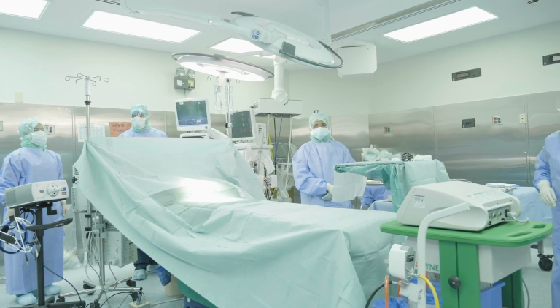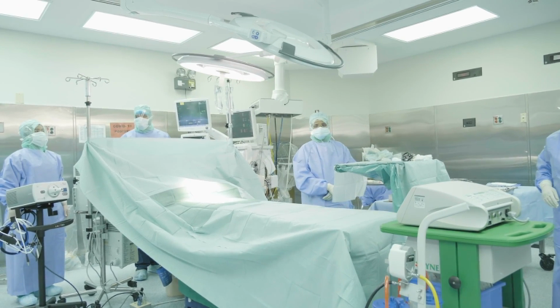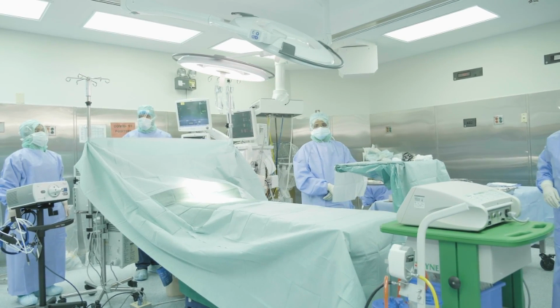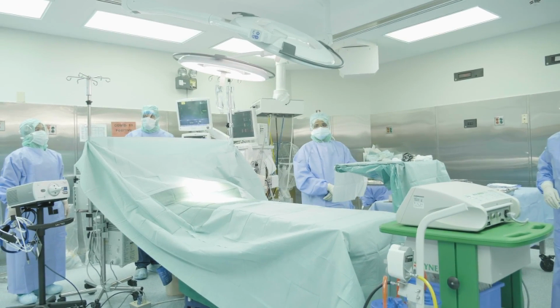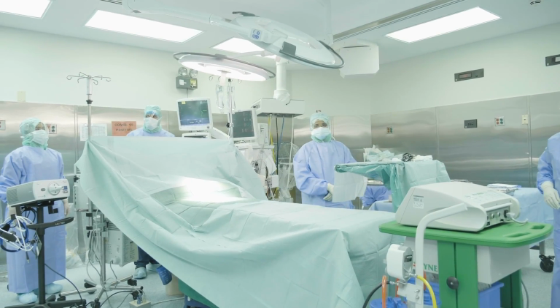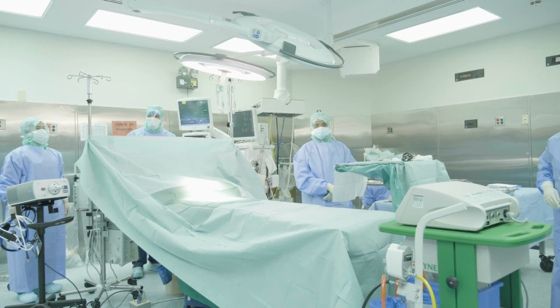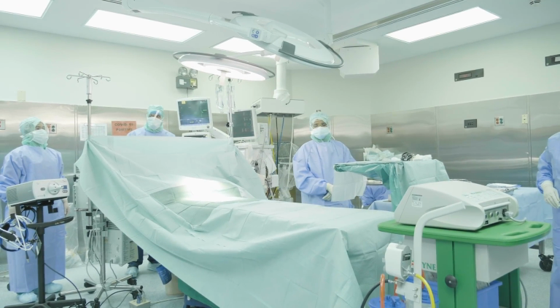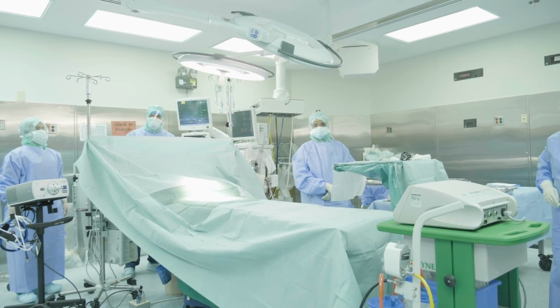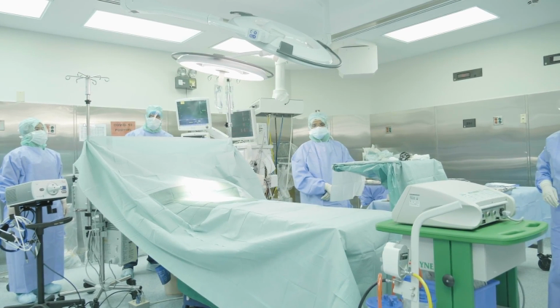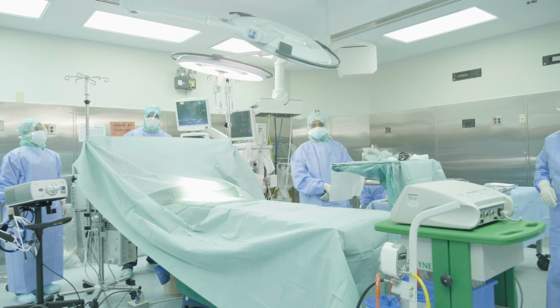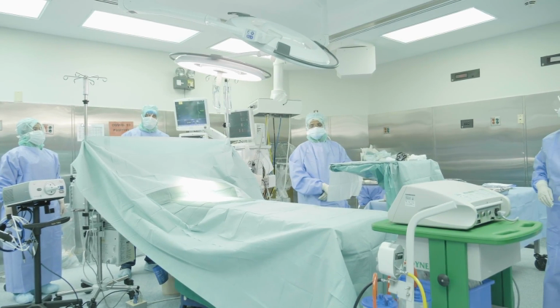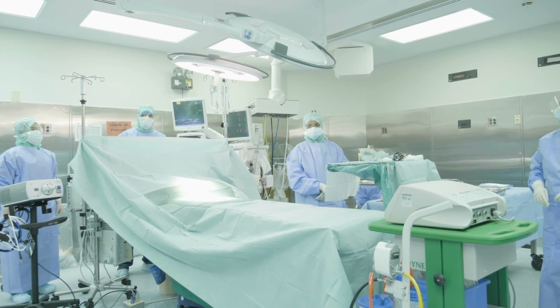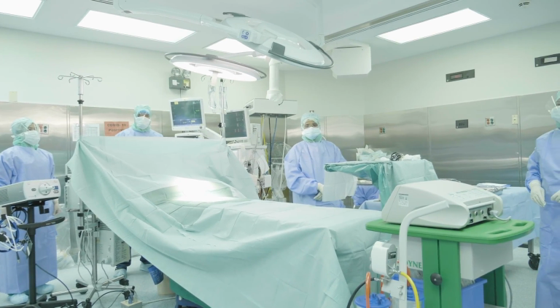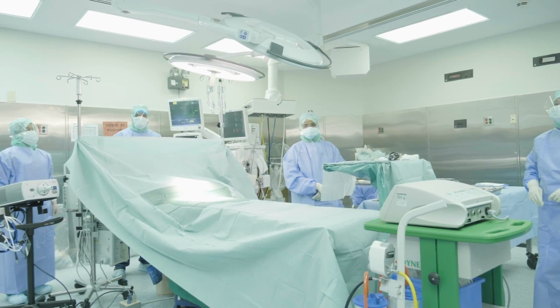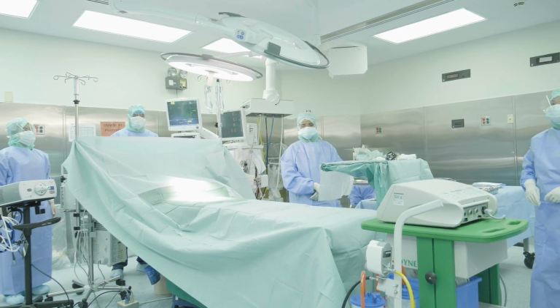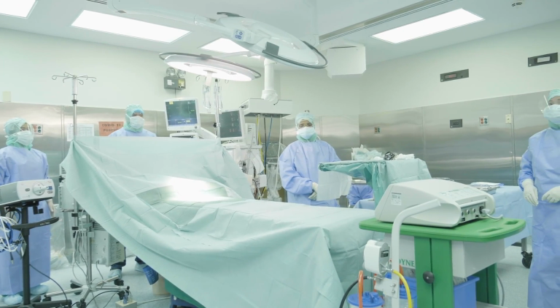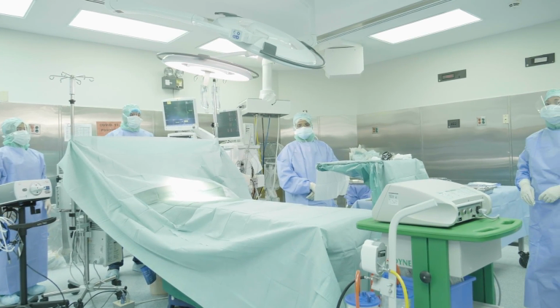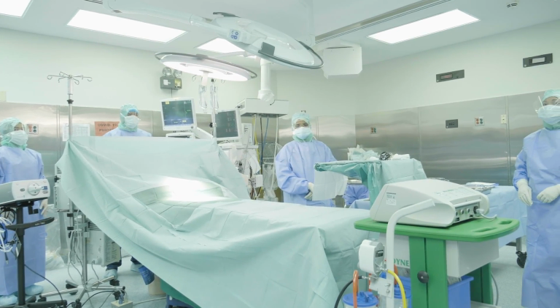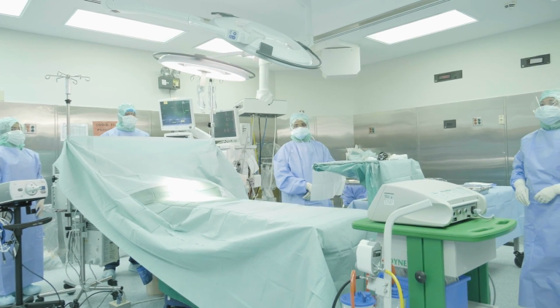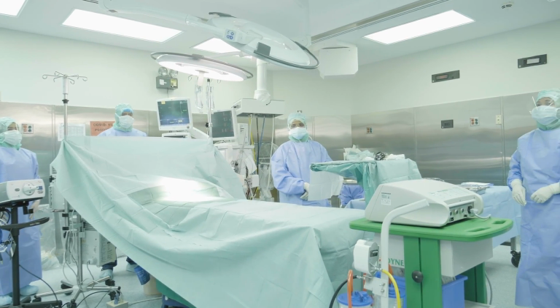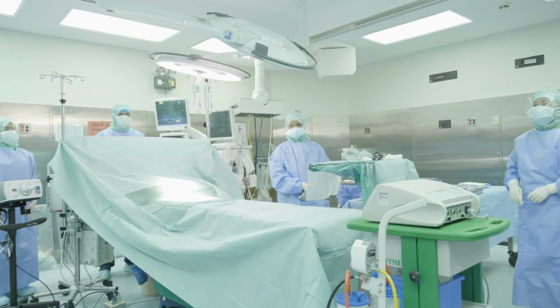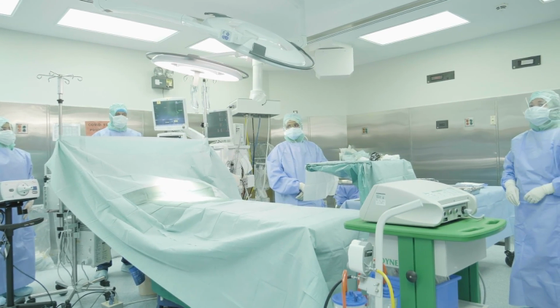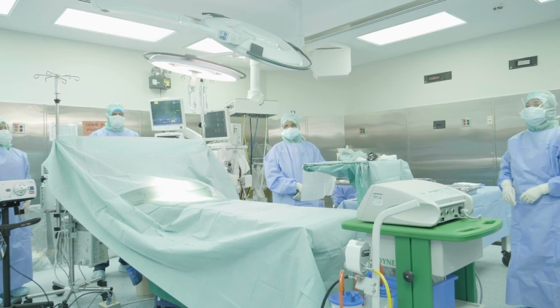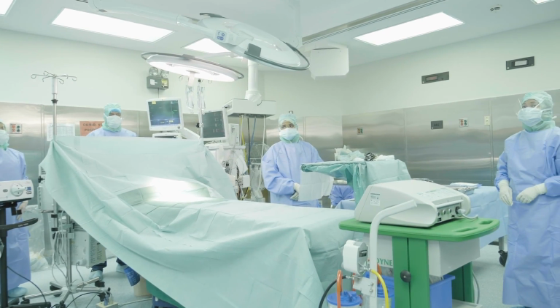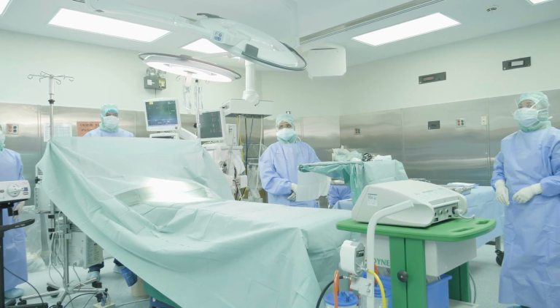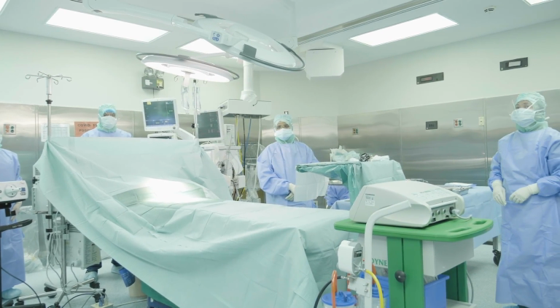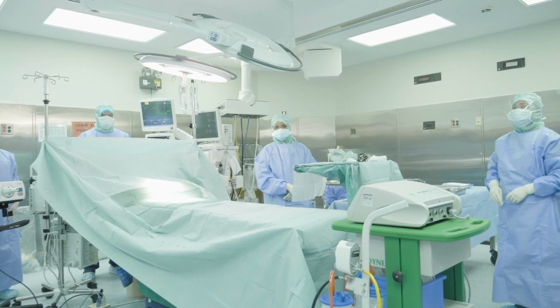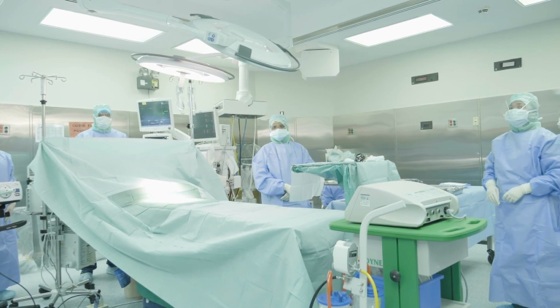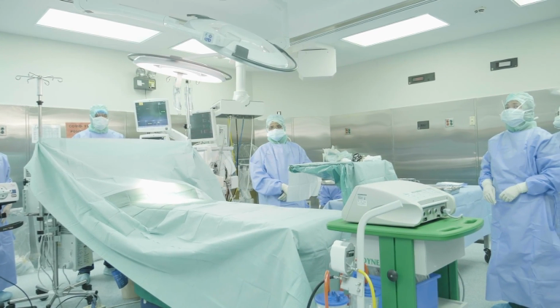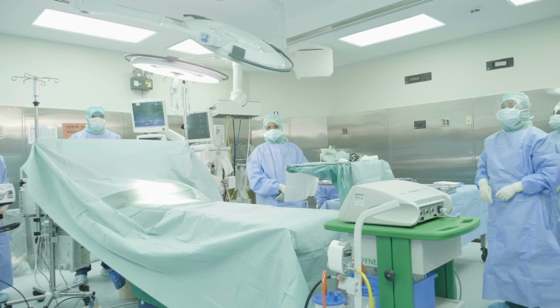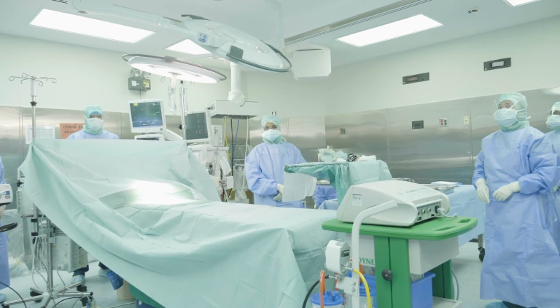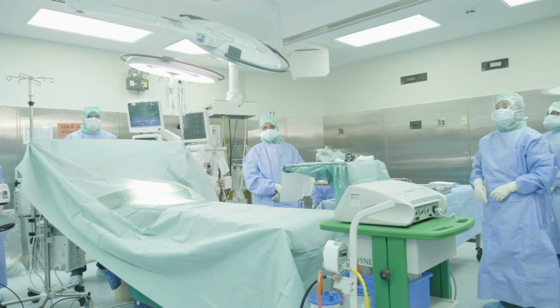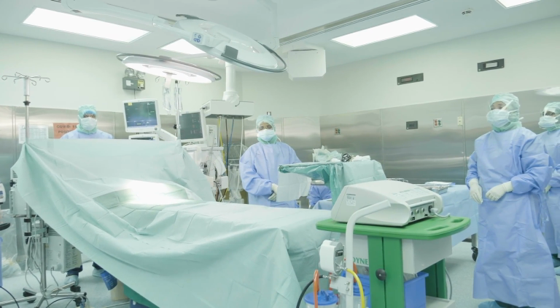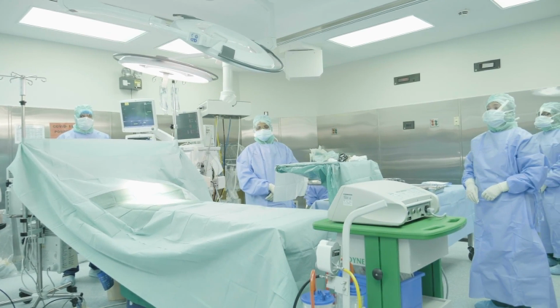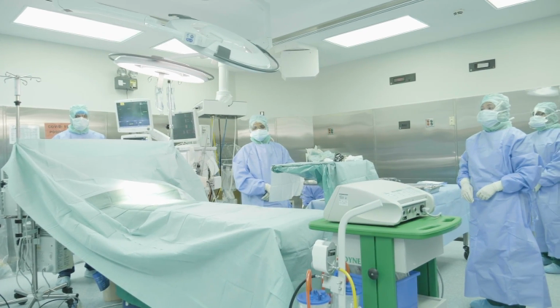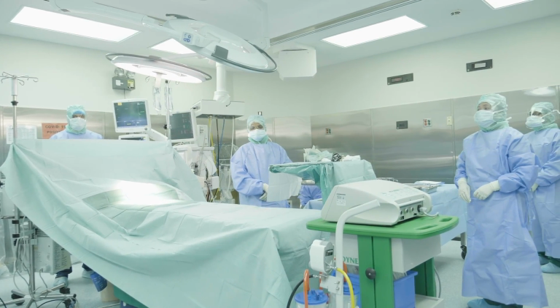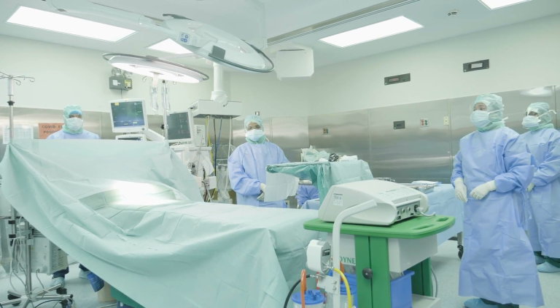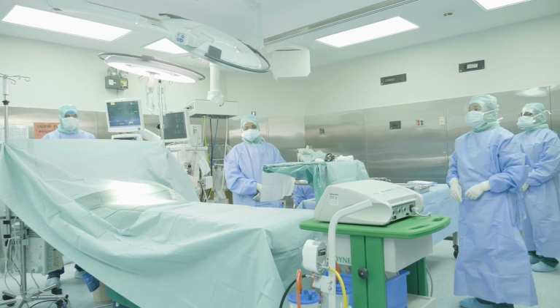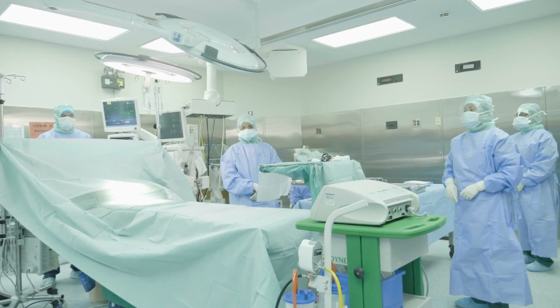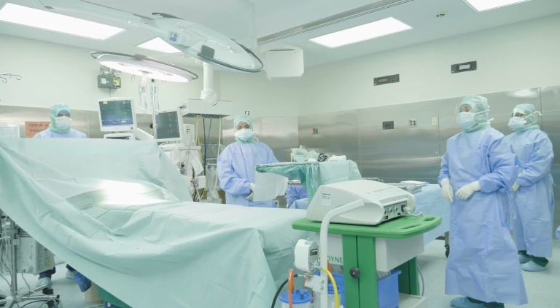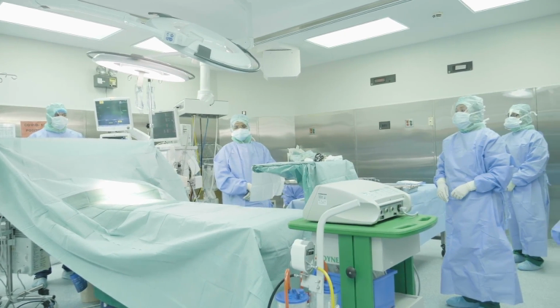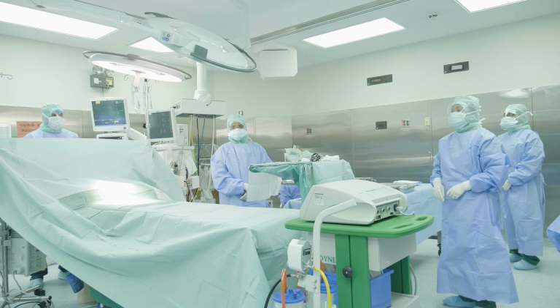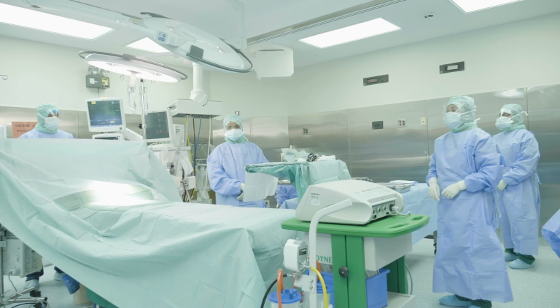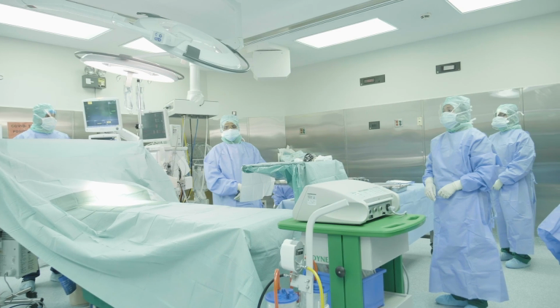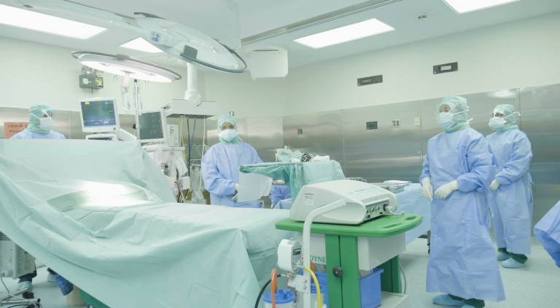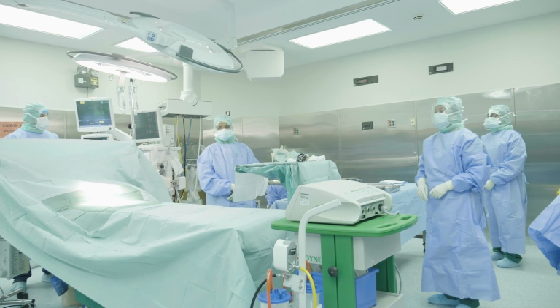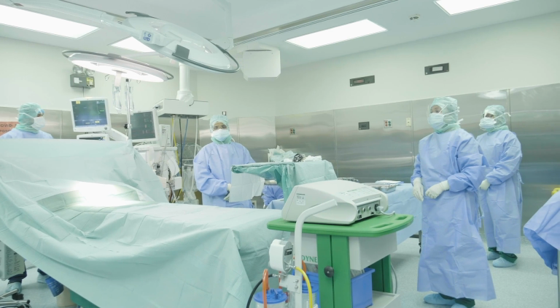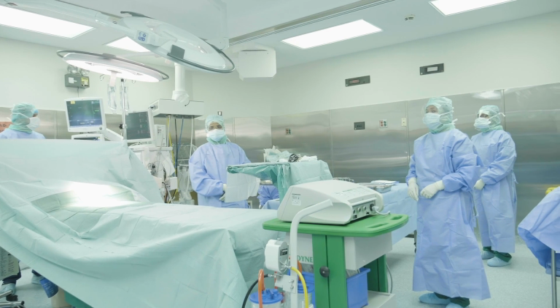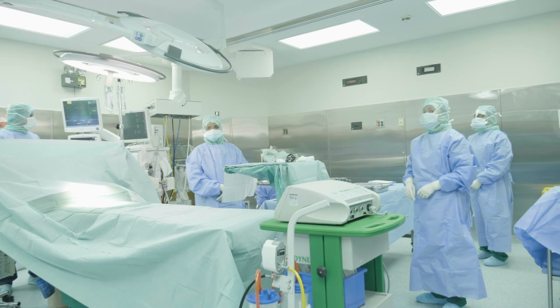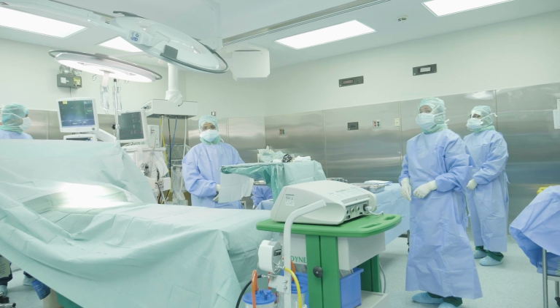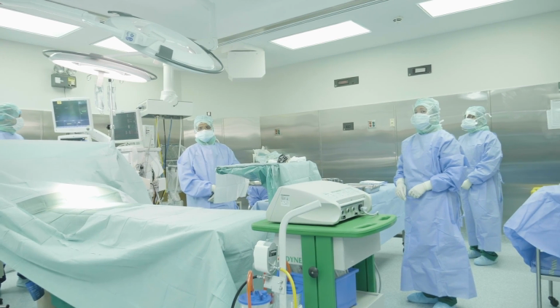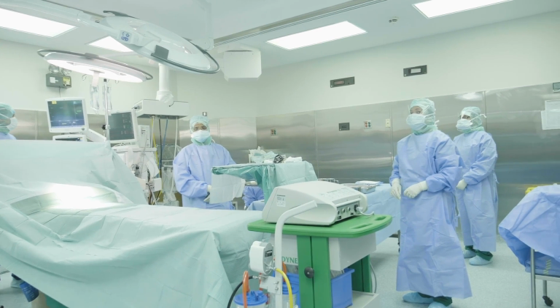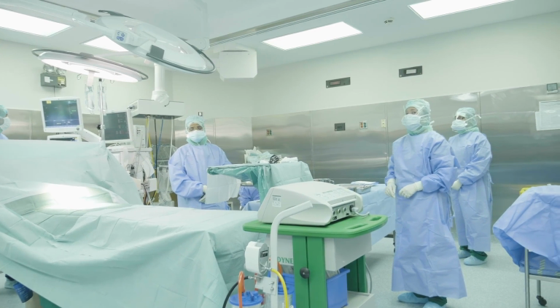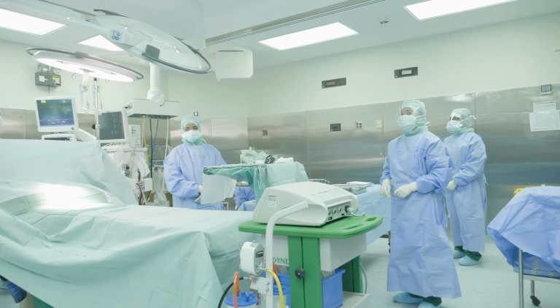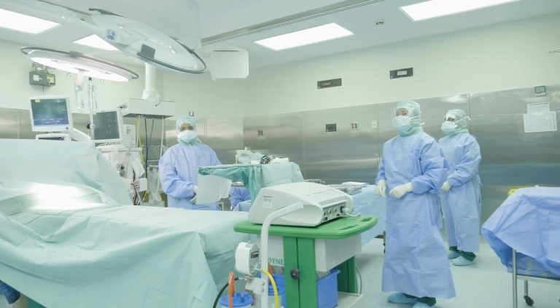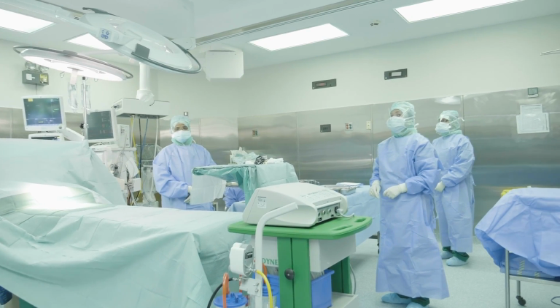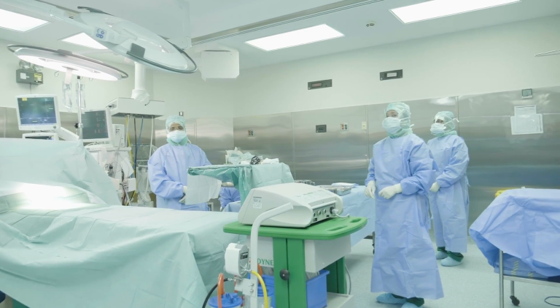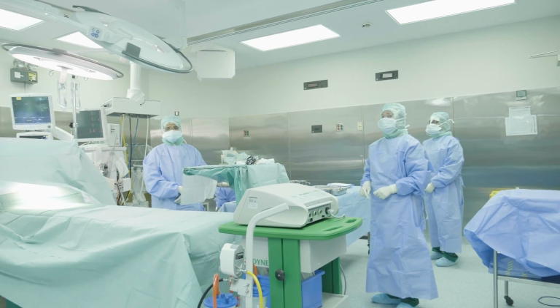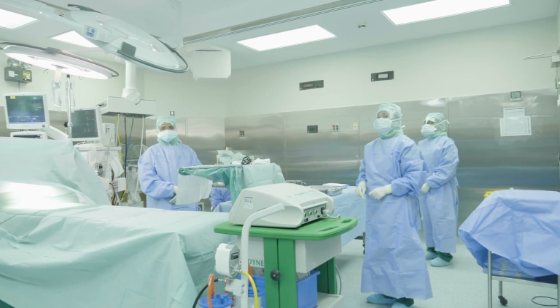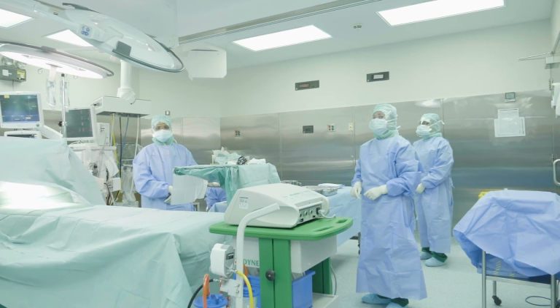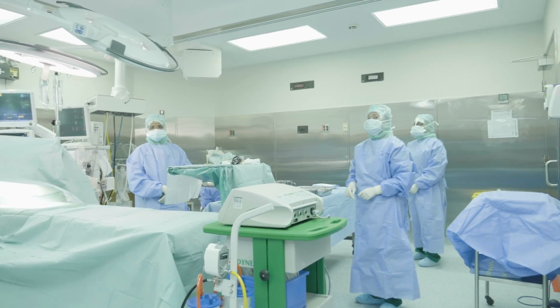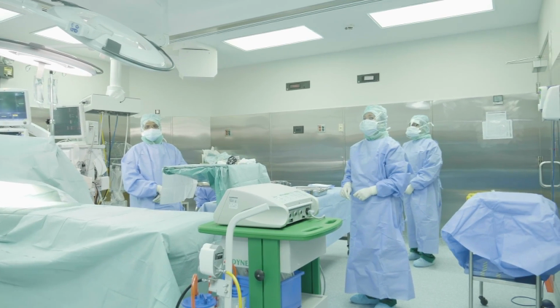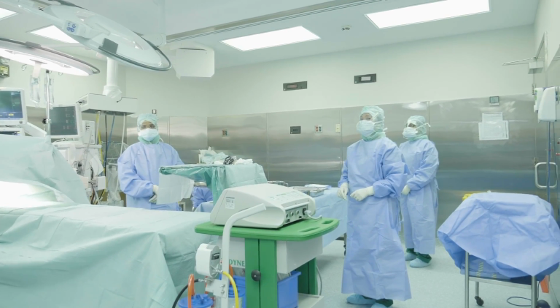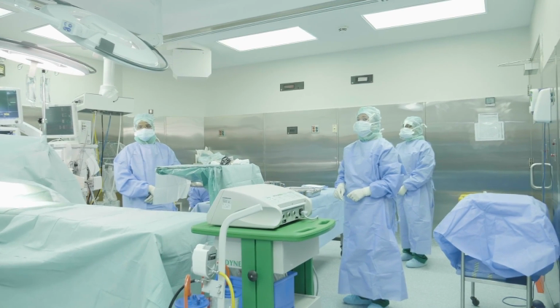The operating room itself is a positive pressure room, and the surrounding empty rooms are negative pressure.